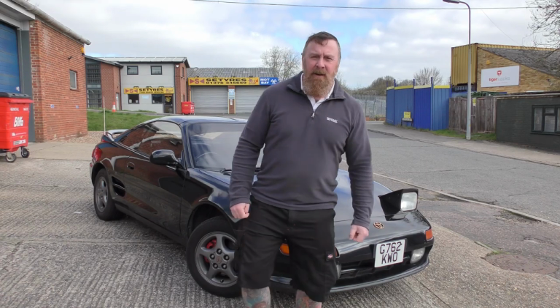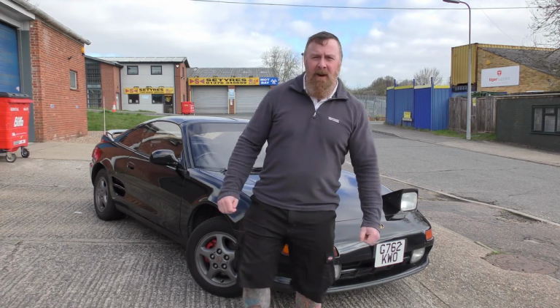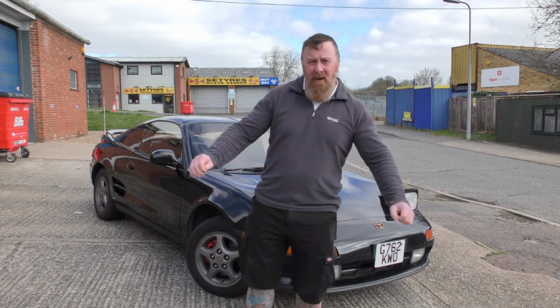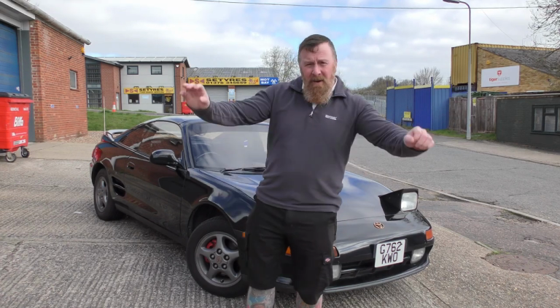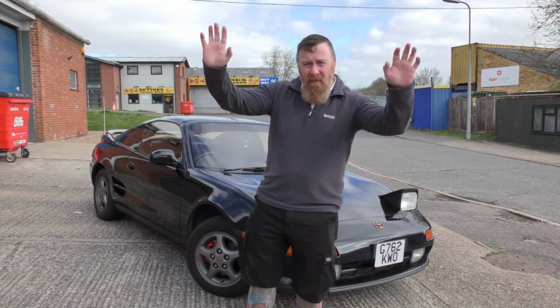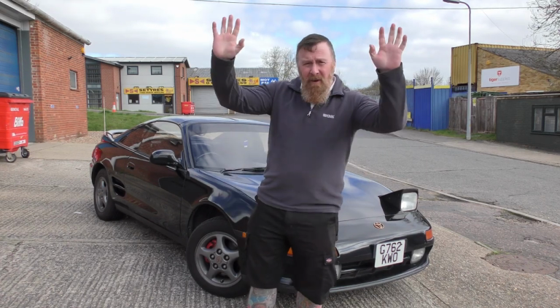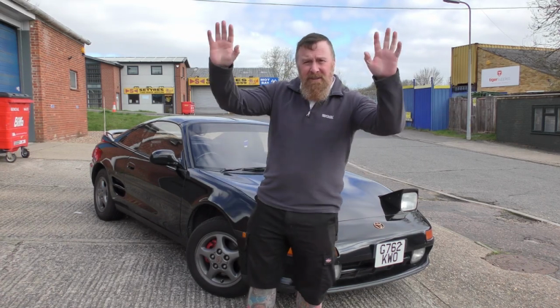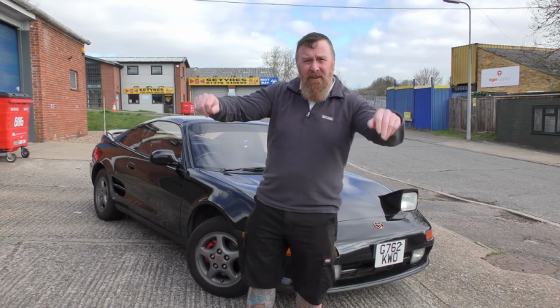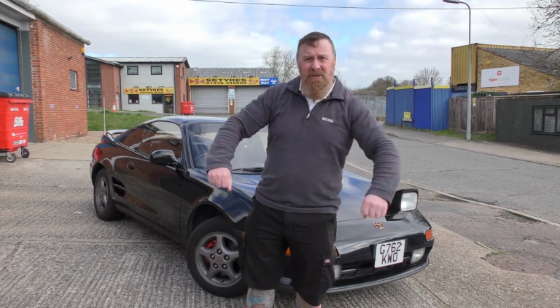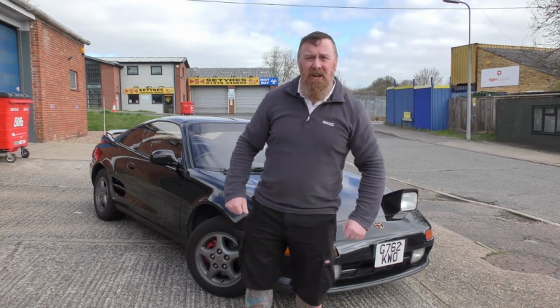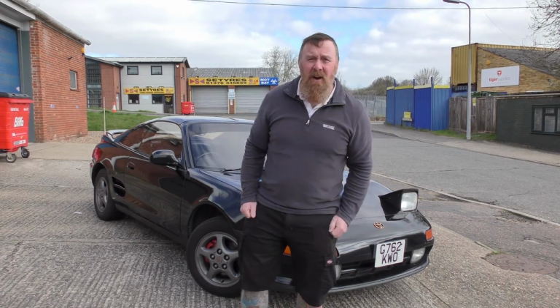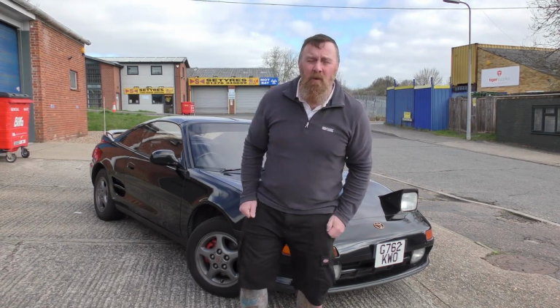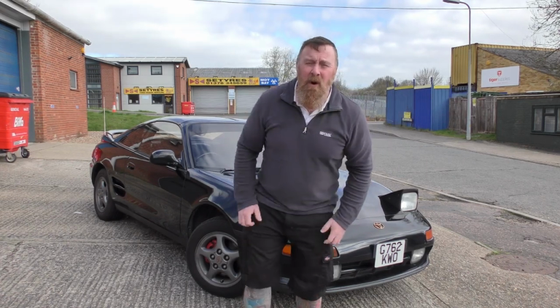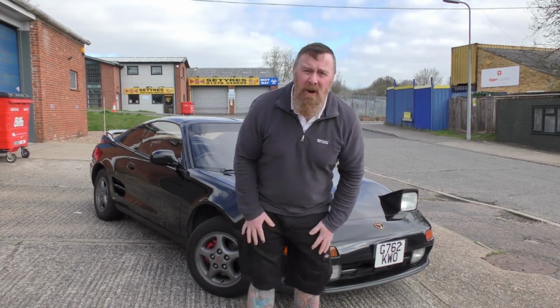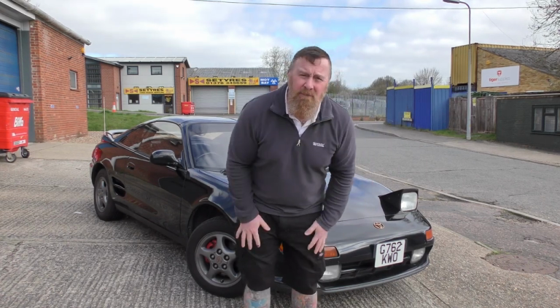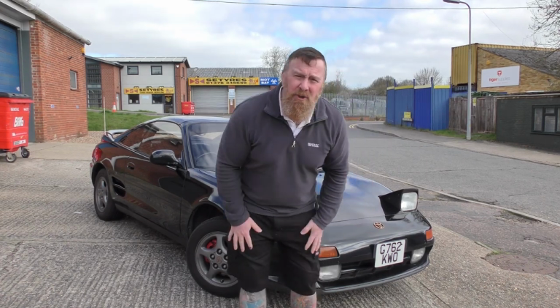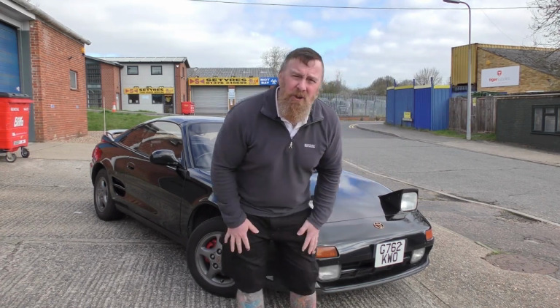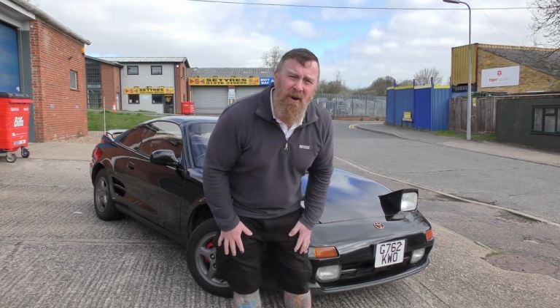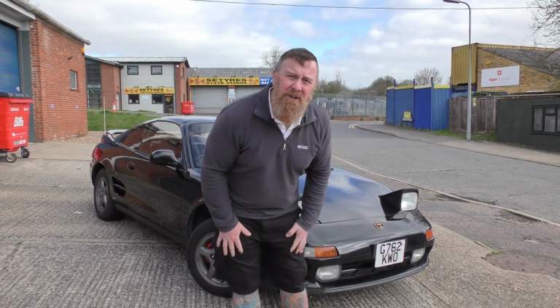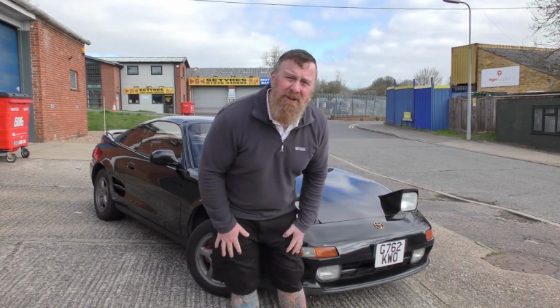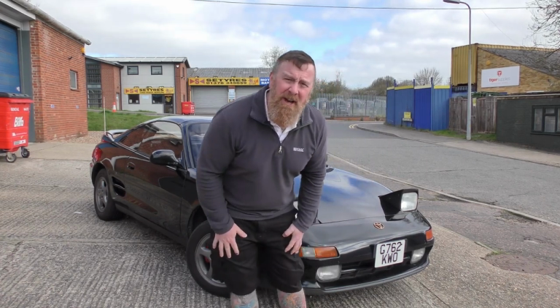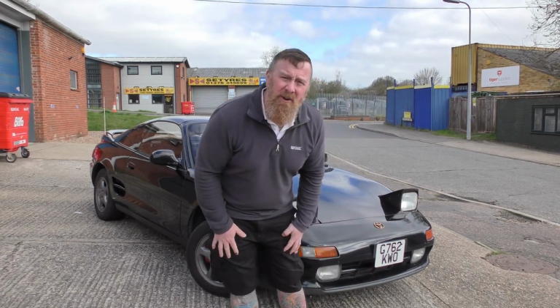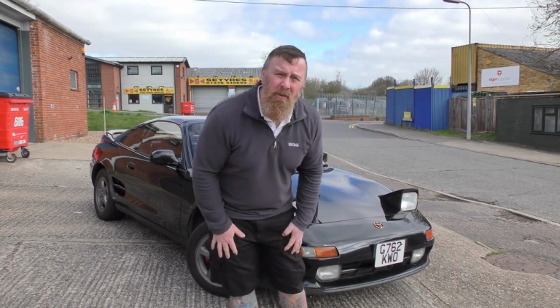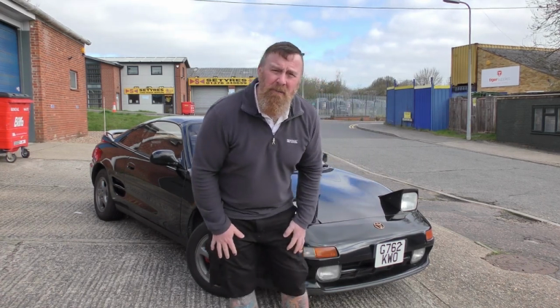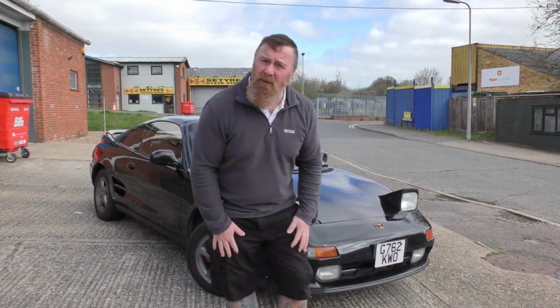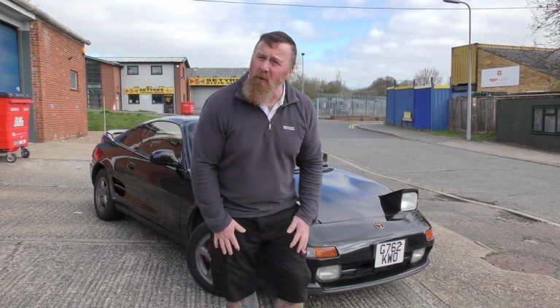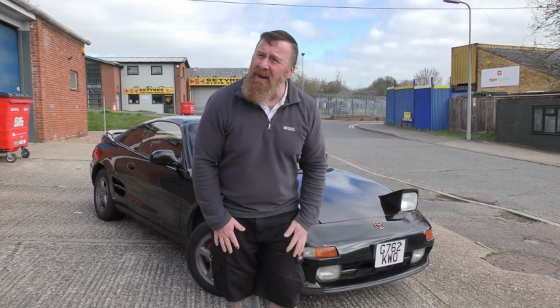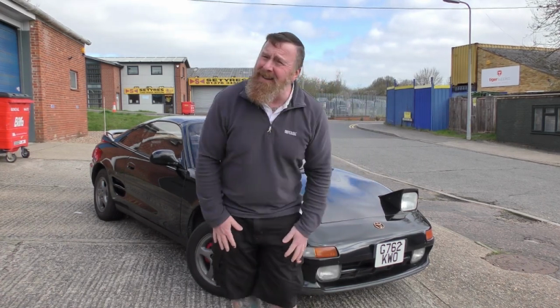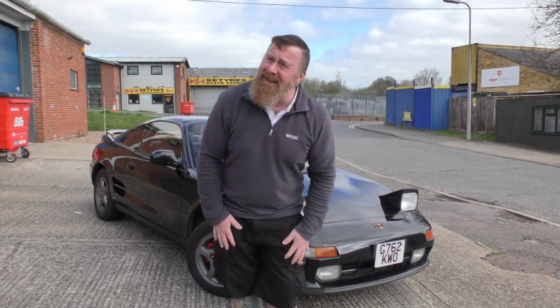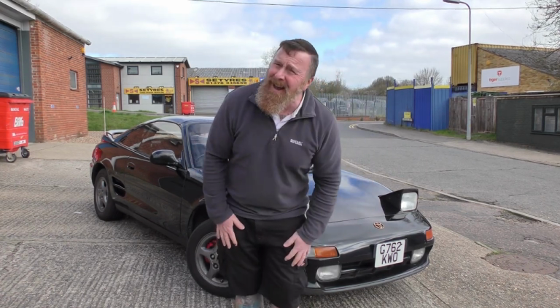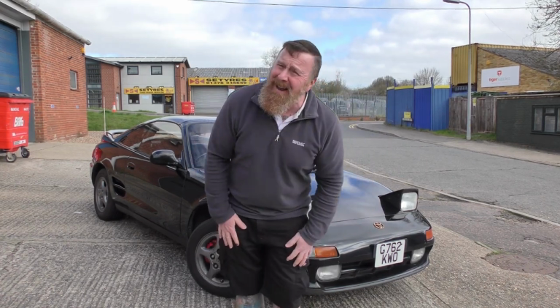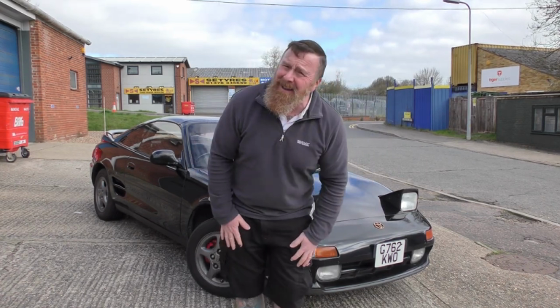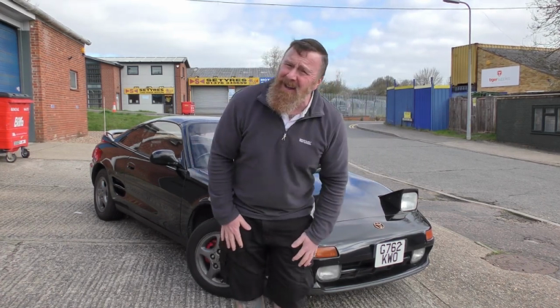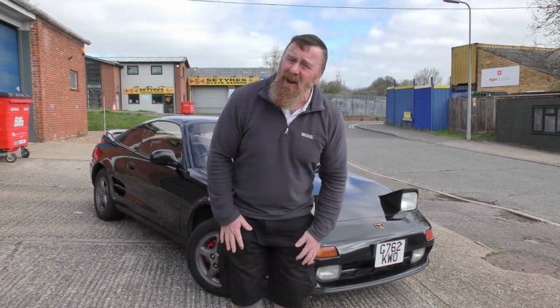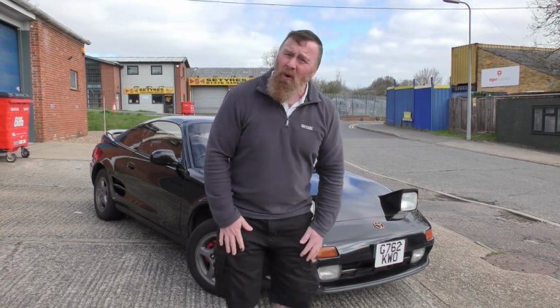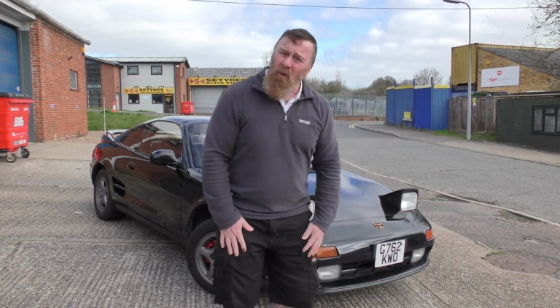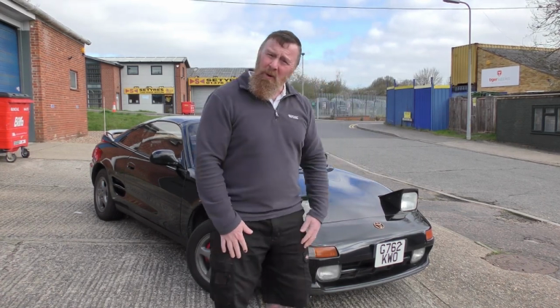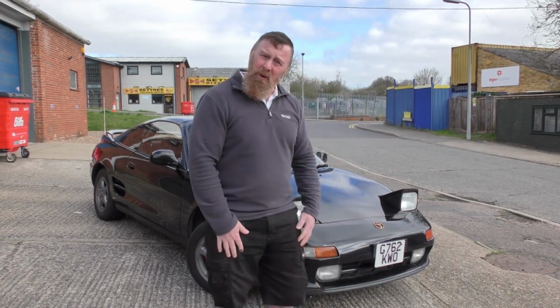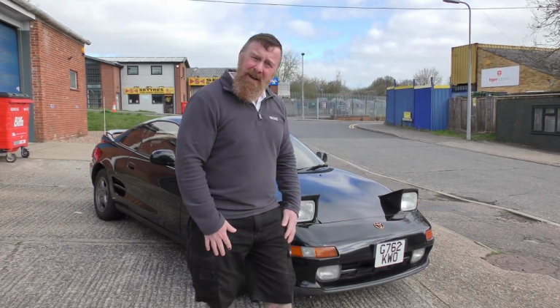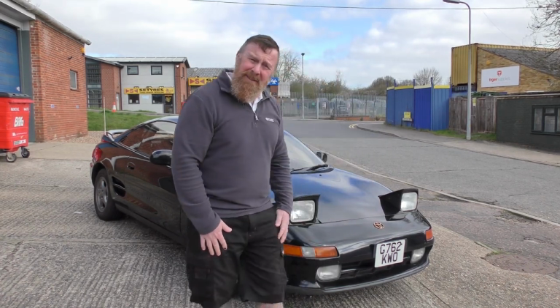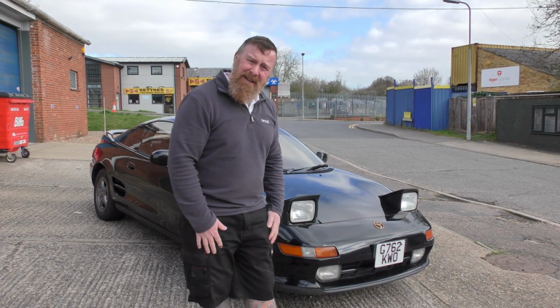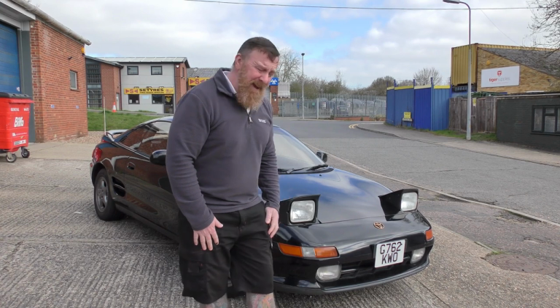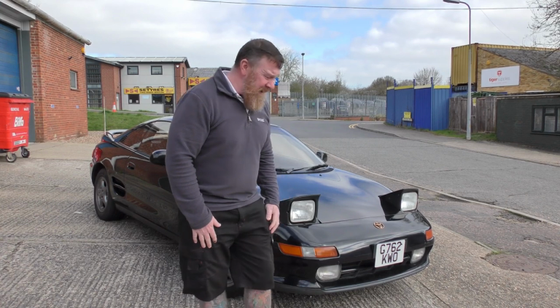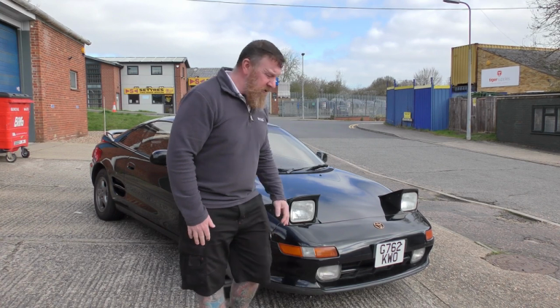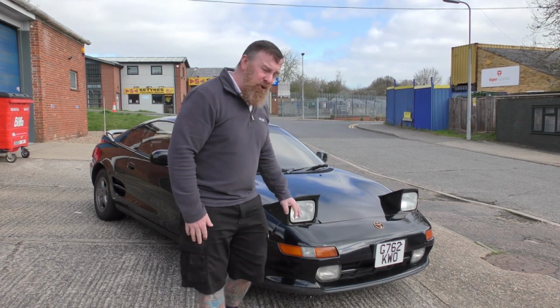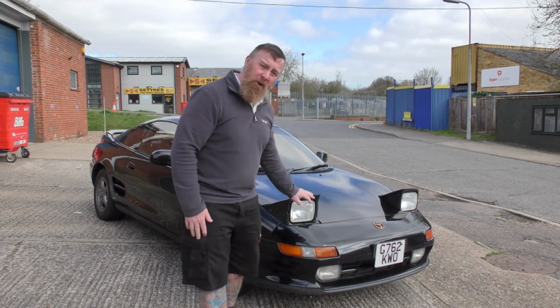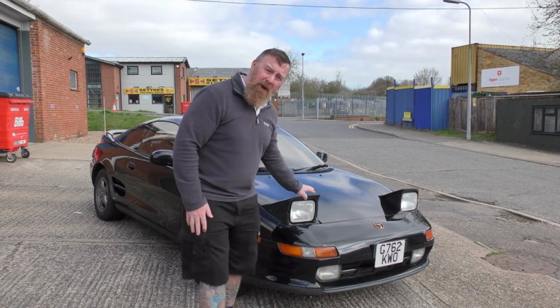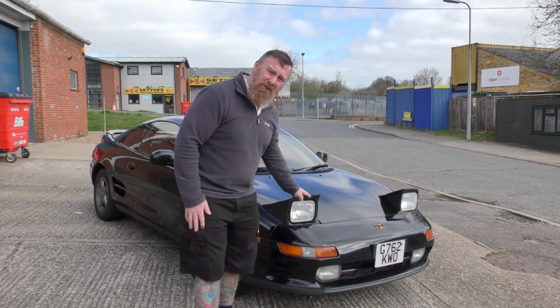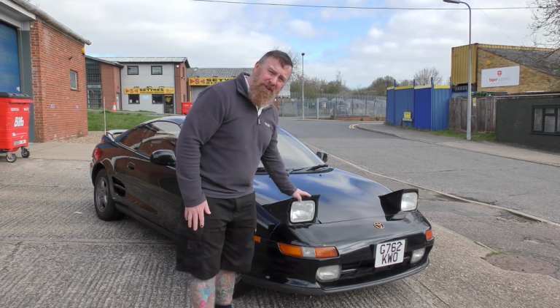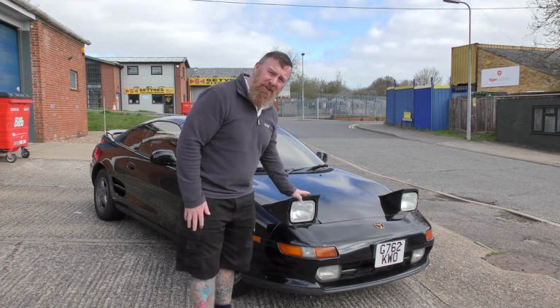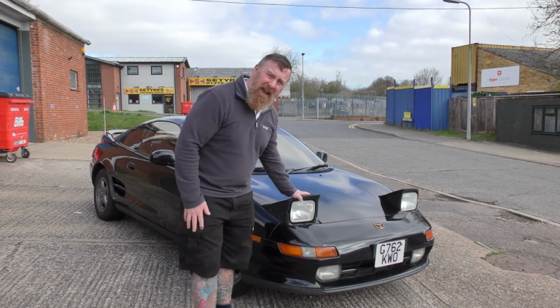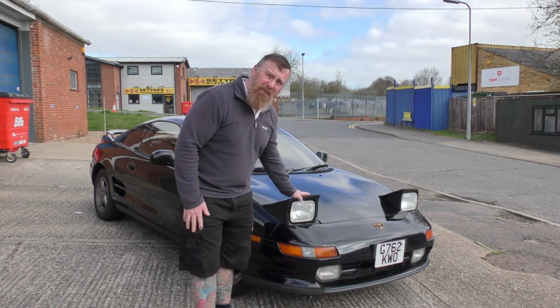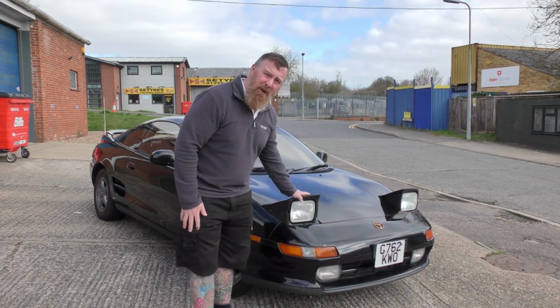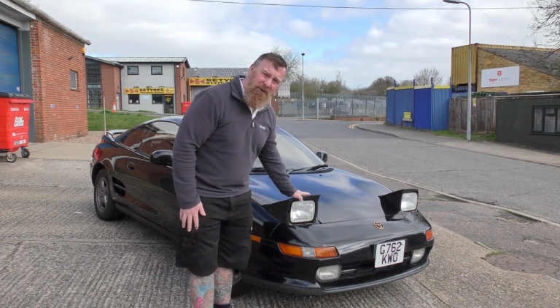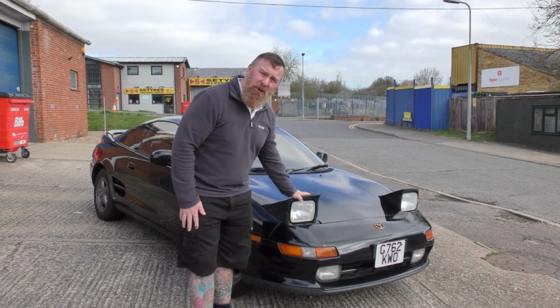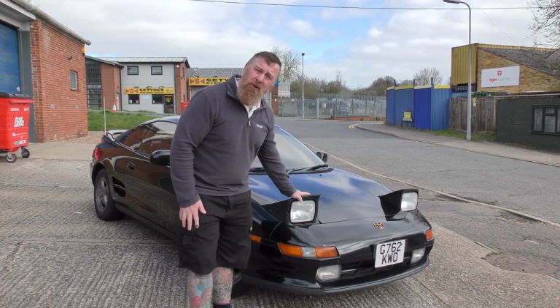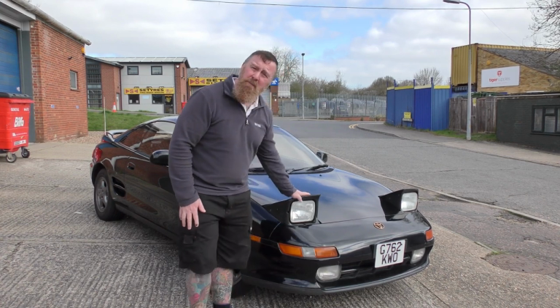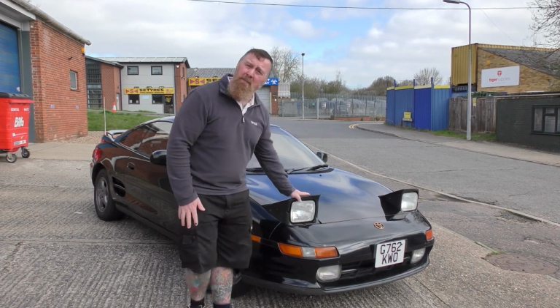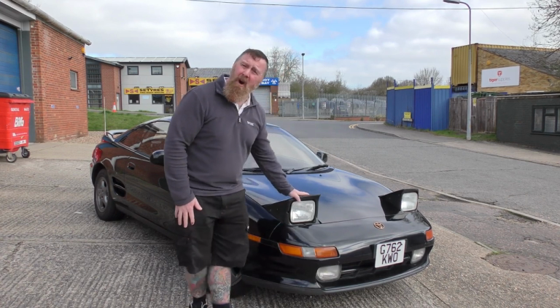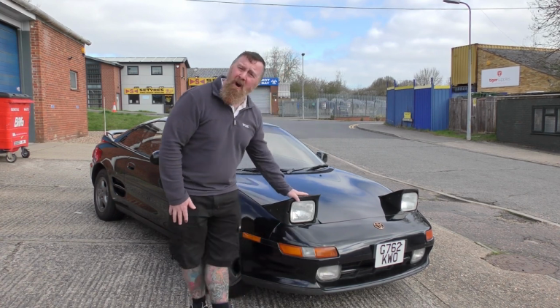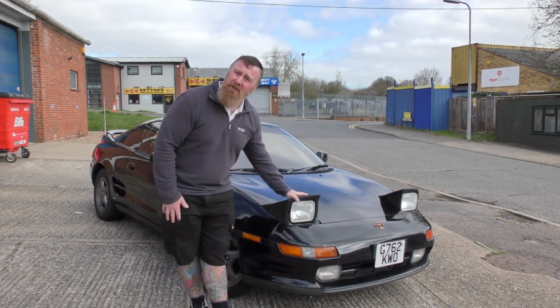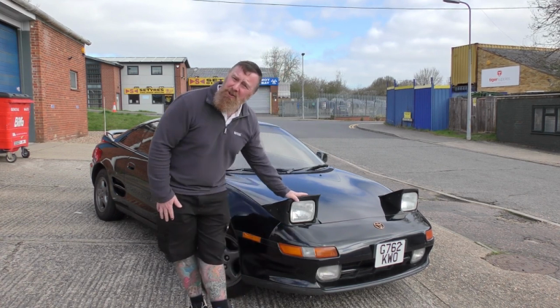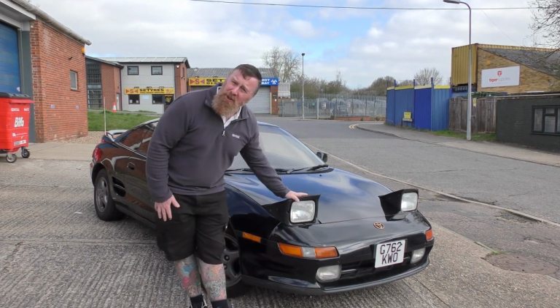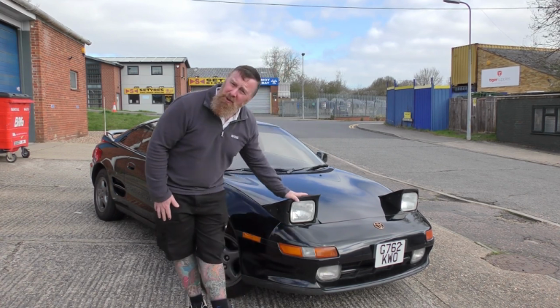Hi, Mark Savage here, and welcome to my channel. A bit of a windy day. What we're looking at today: Toyota's MR2 Mark II.